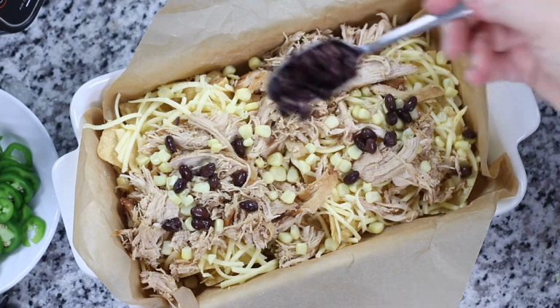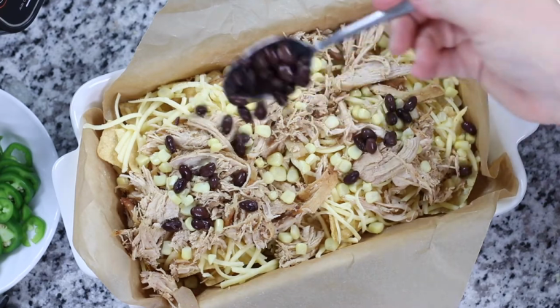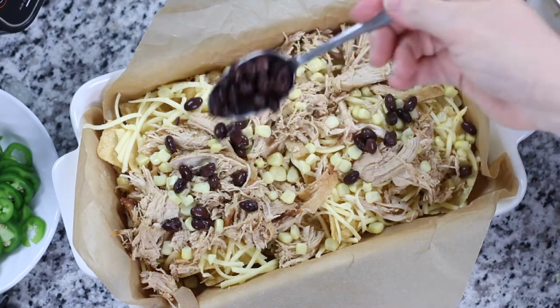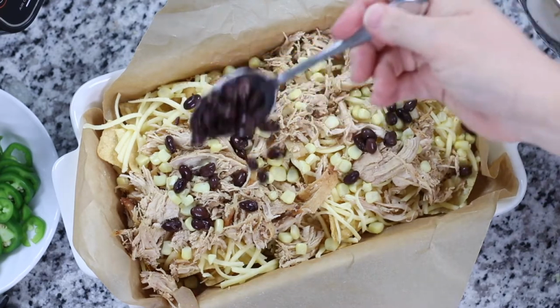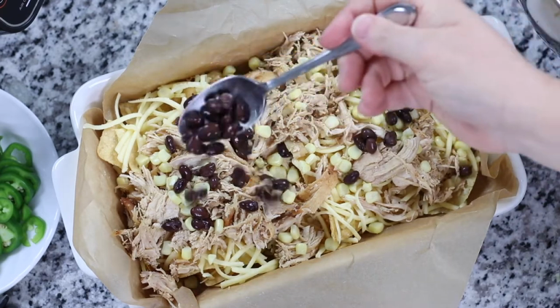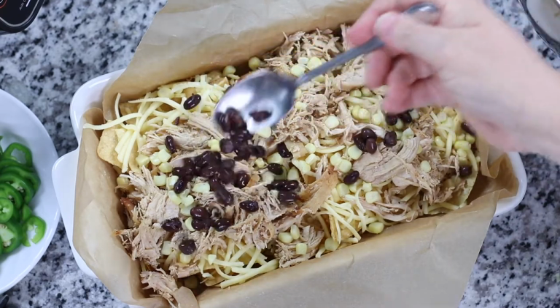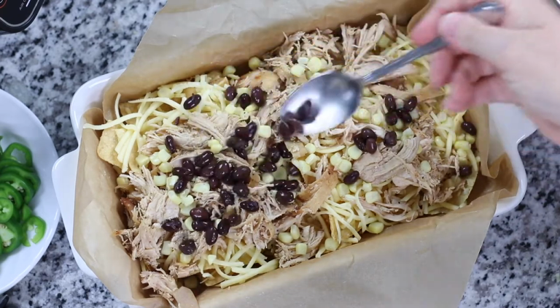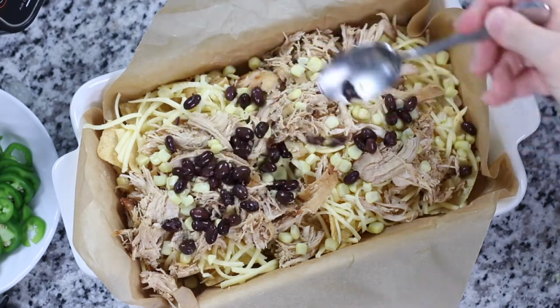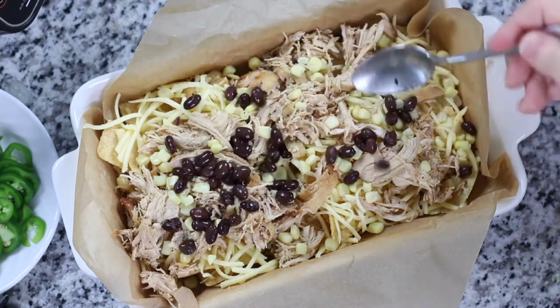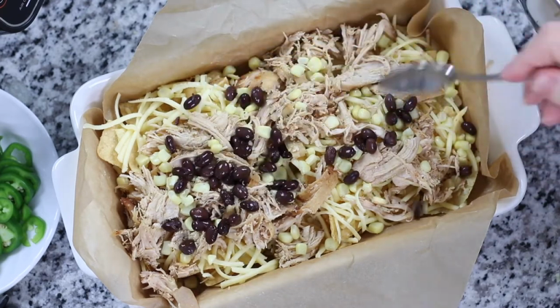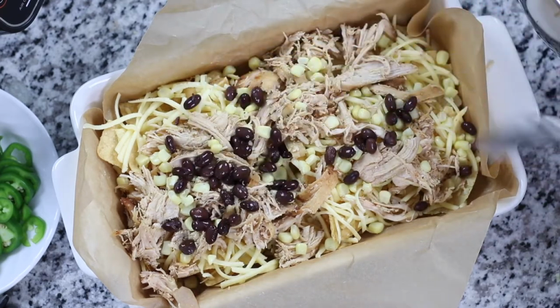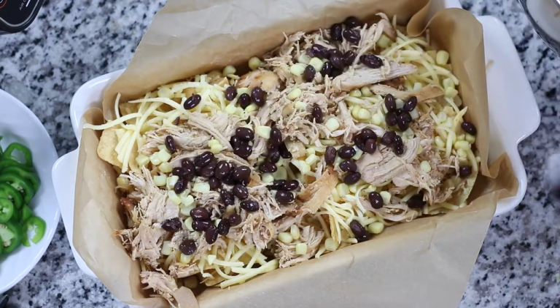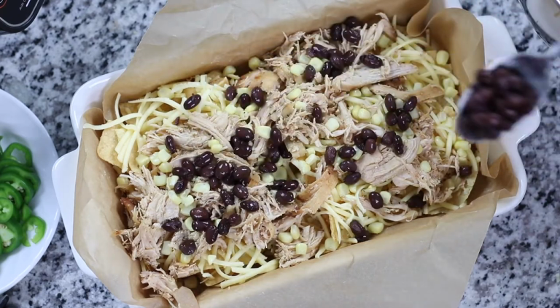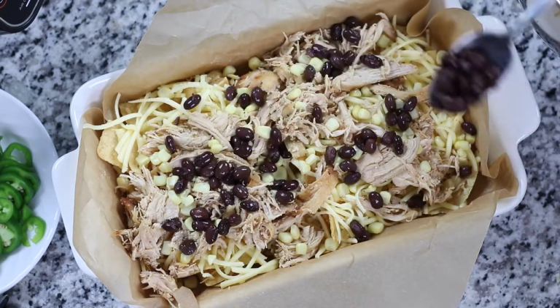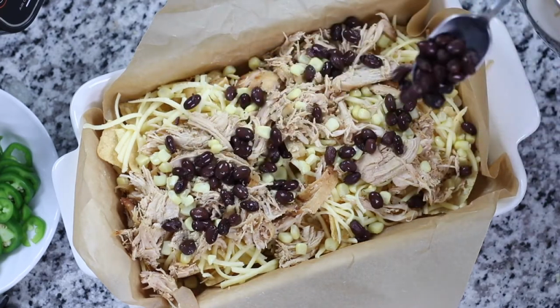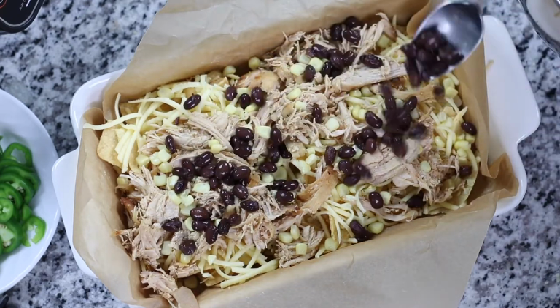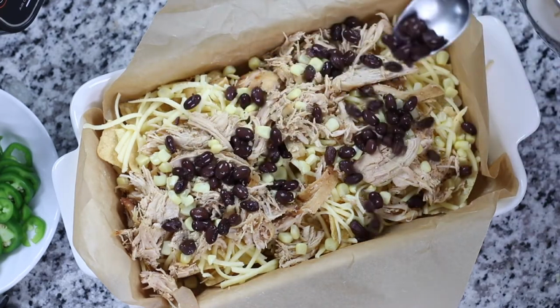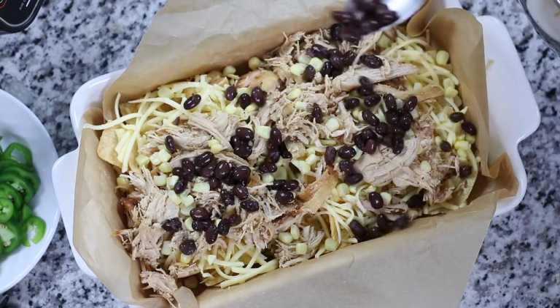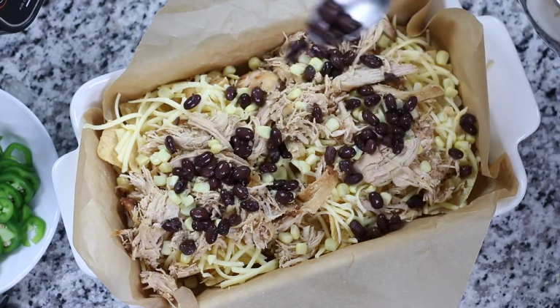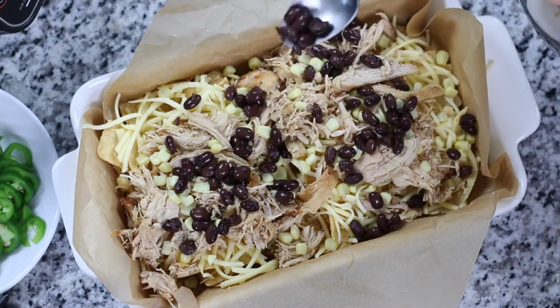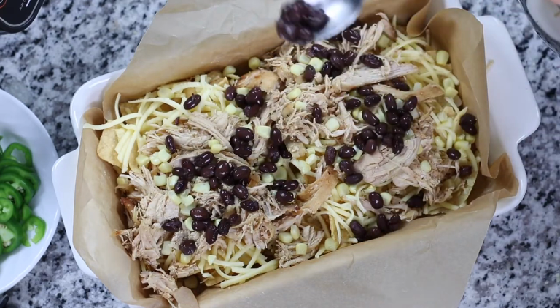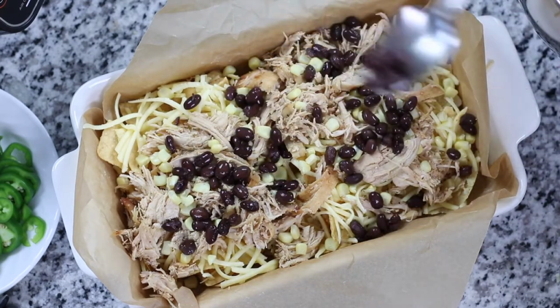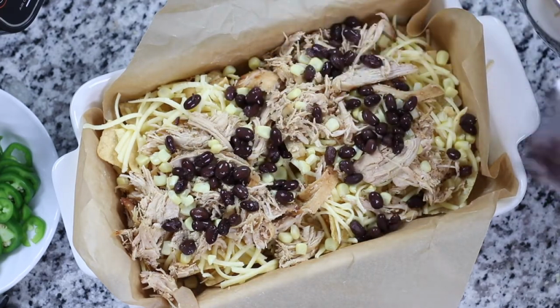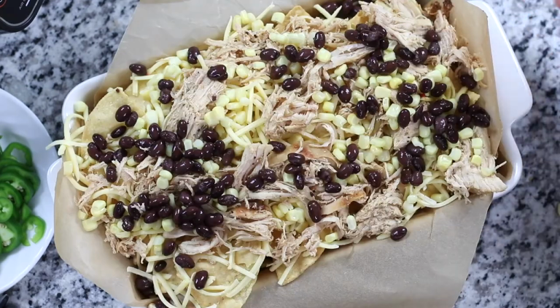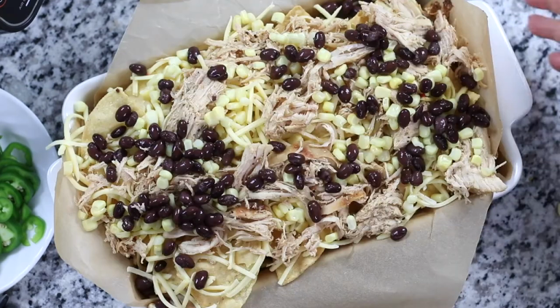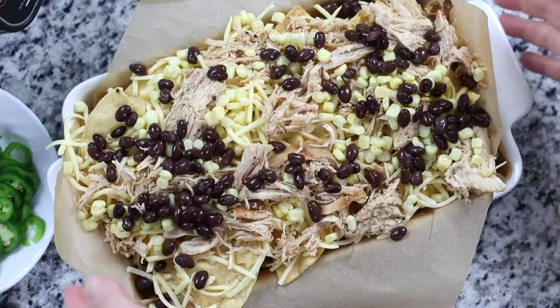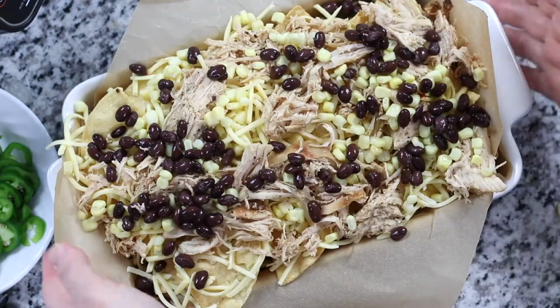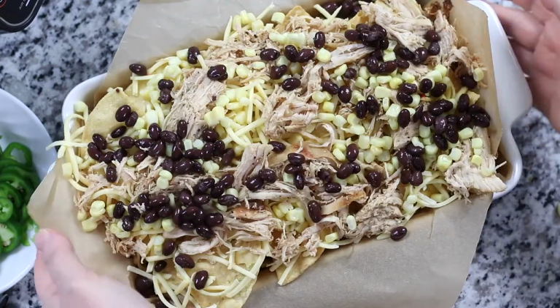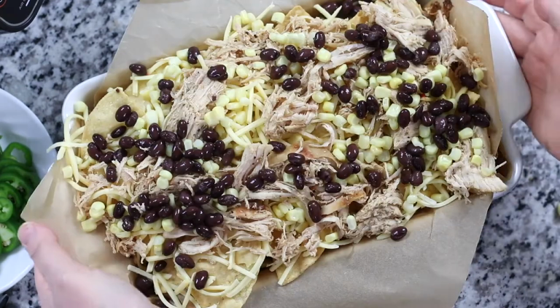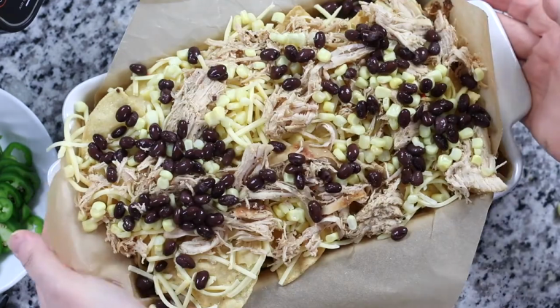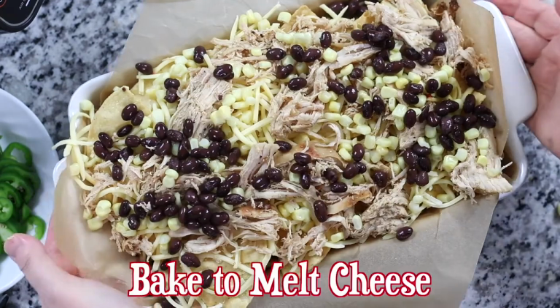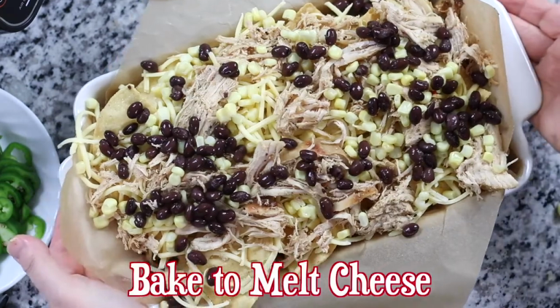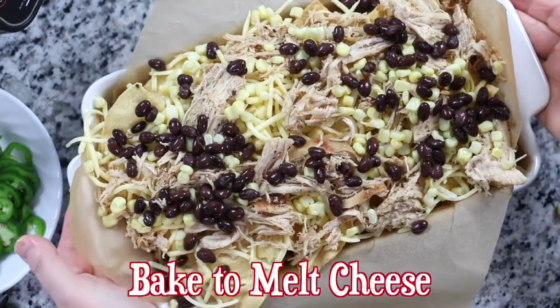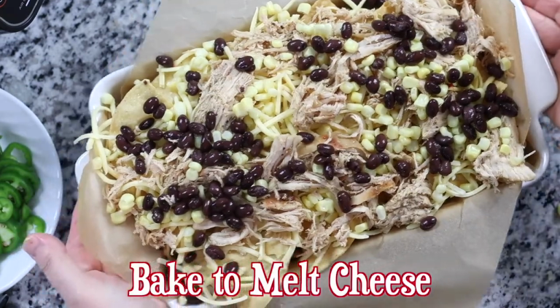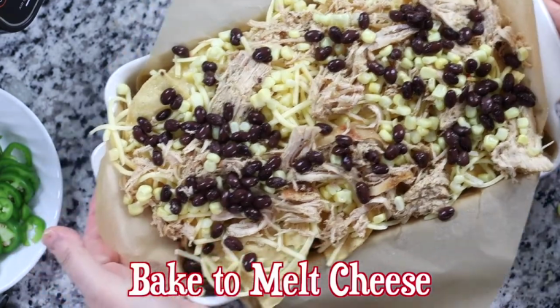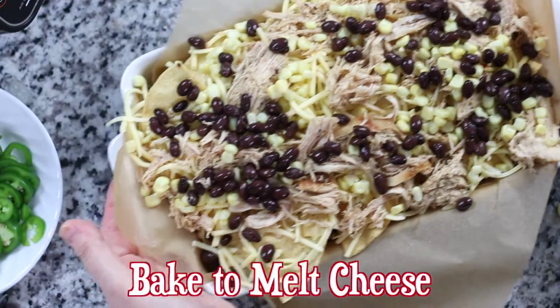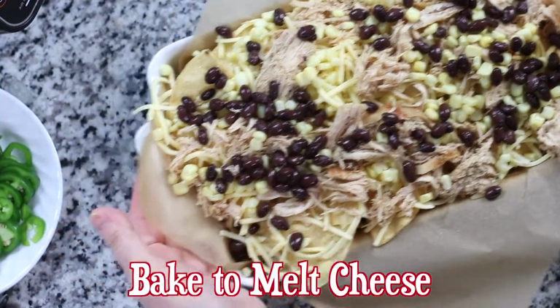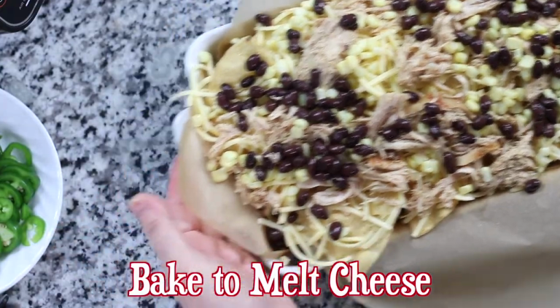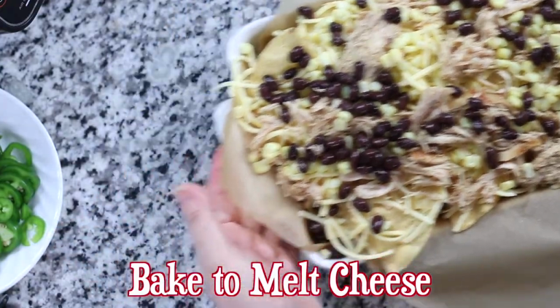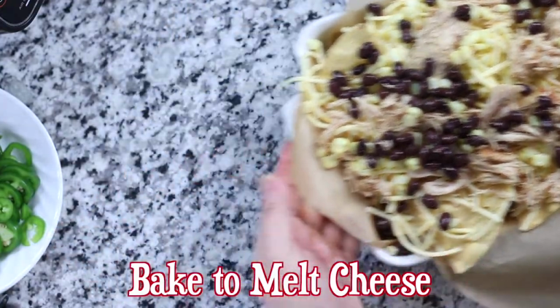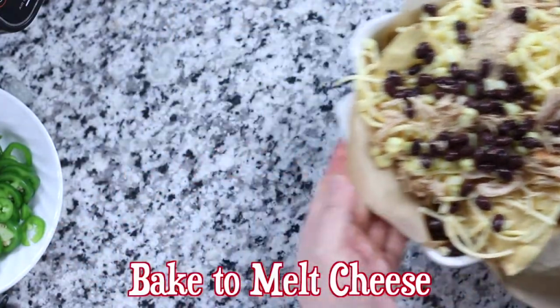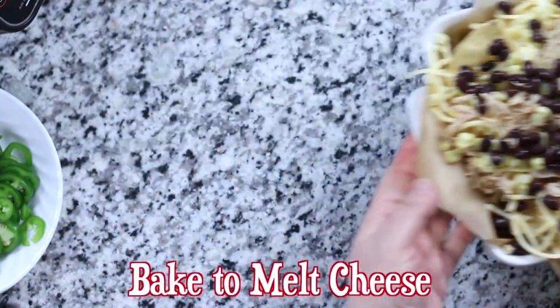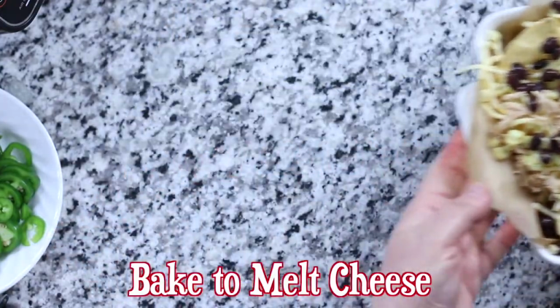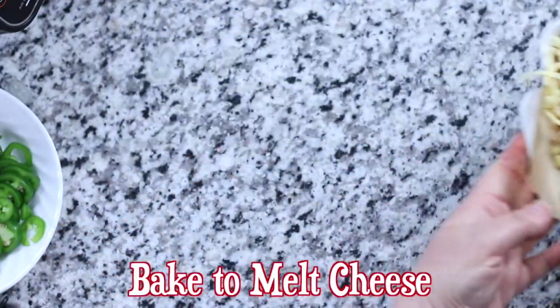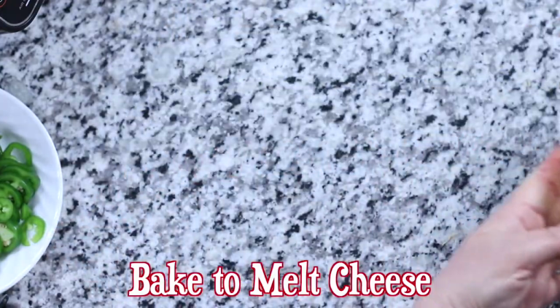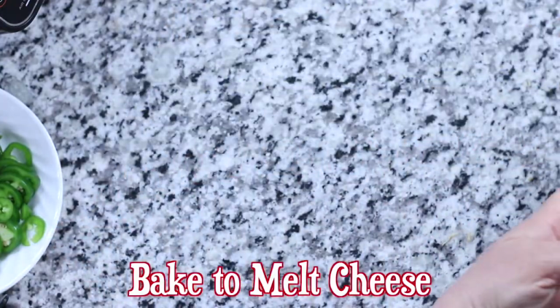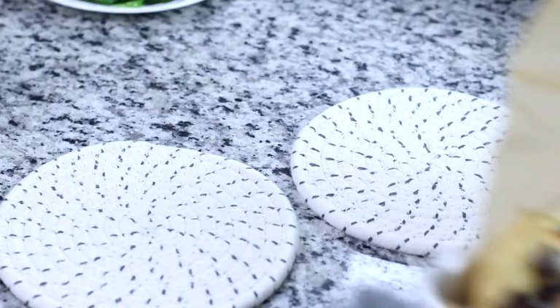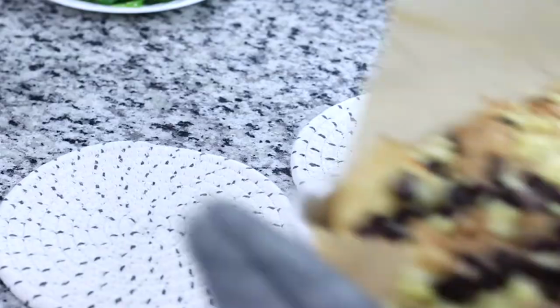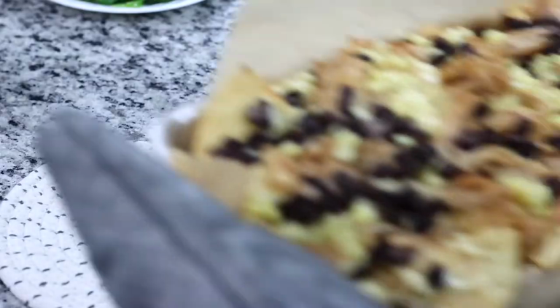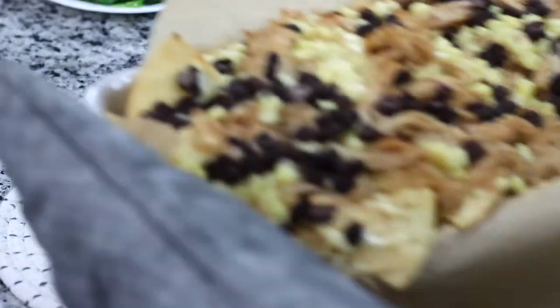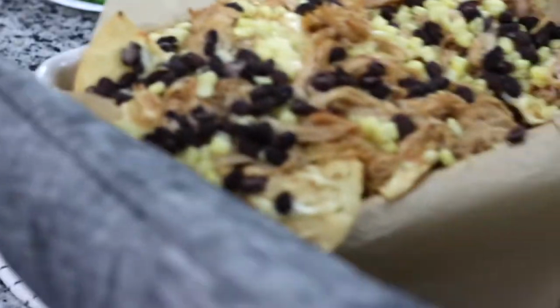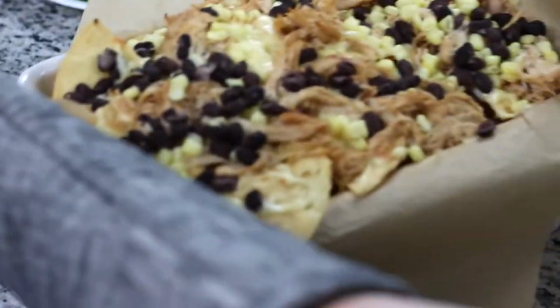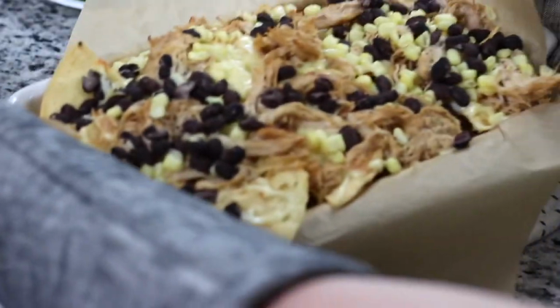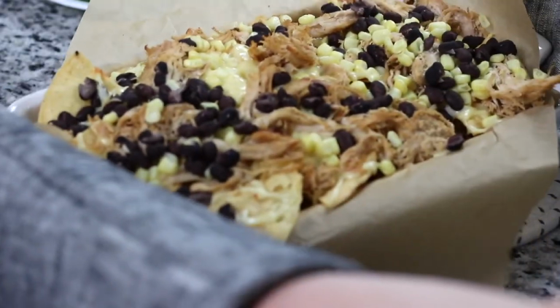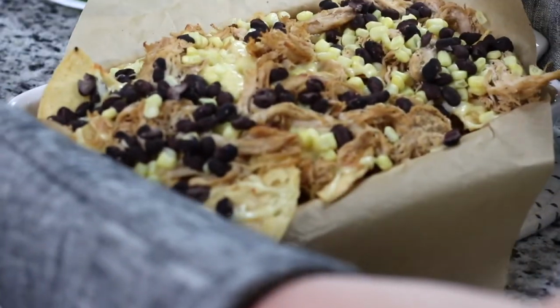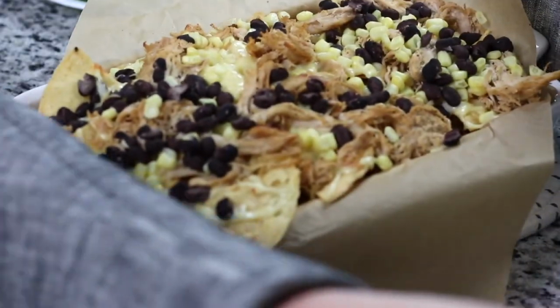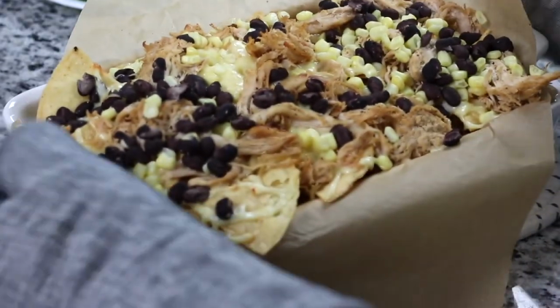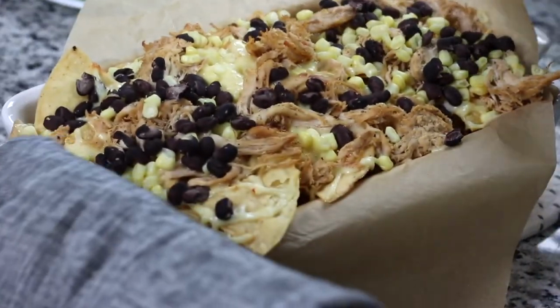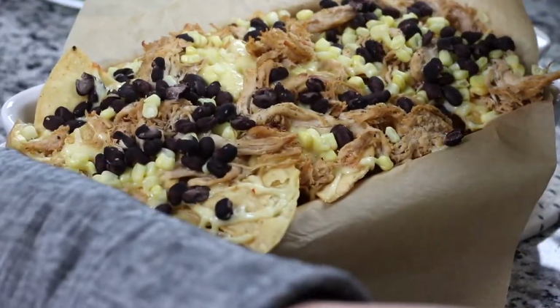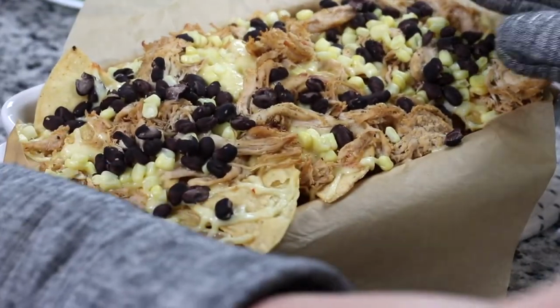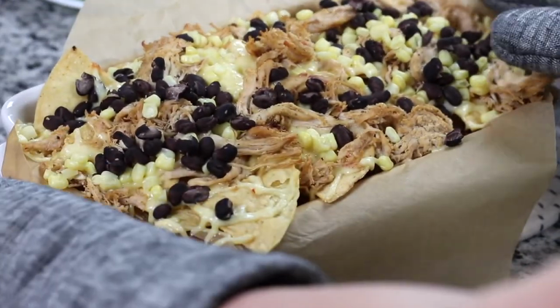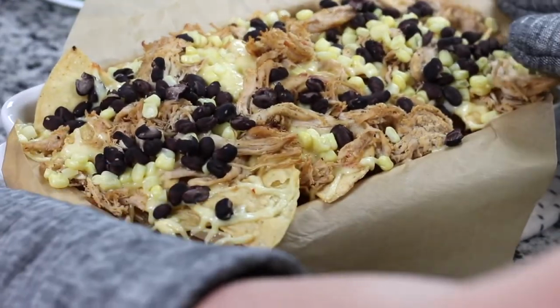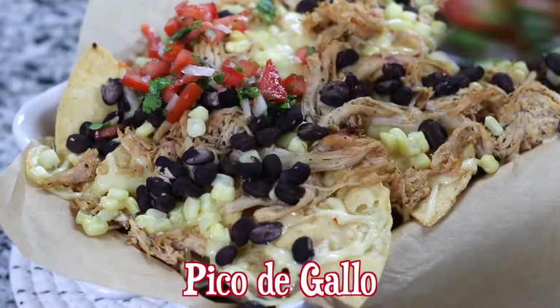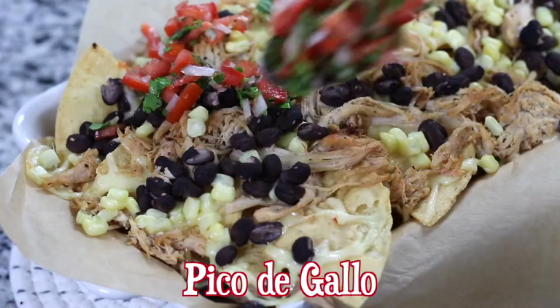For easier cleanup, make sure to place a sheet of parchment paper down before assembling the chips. This will prevent the cheese from sticking to the pan.